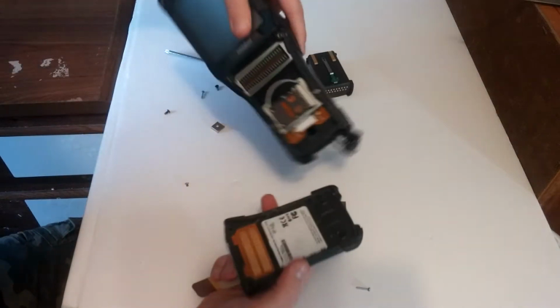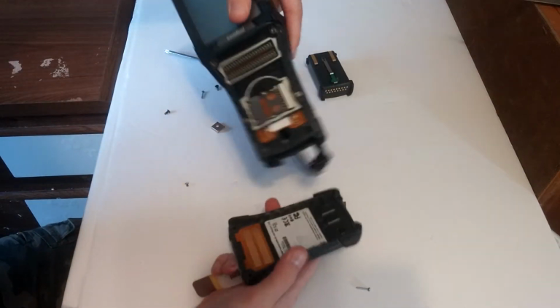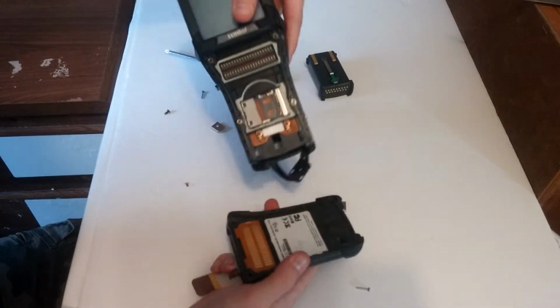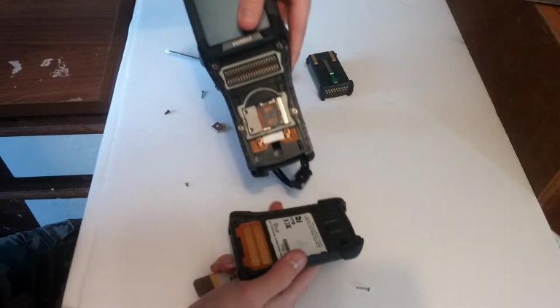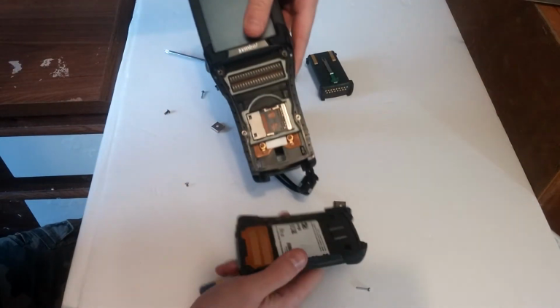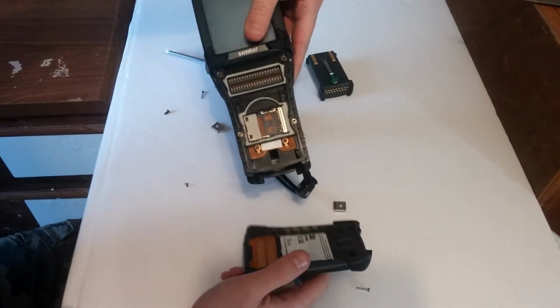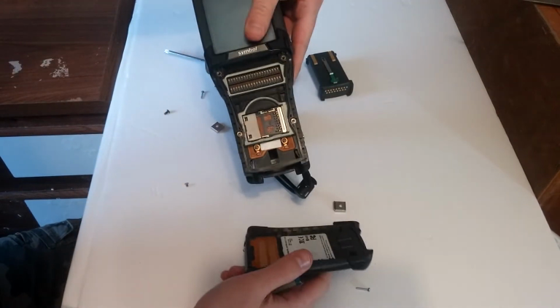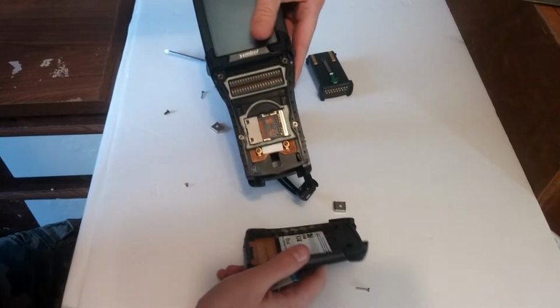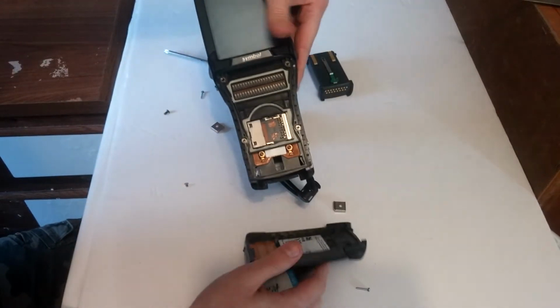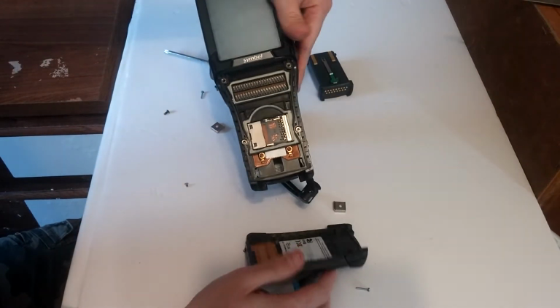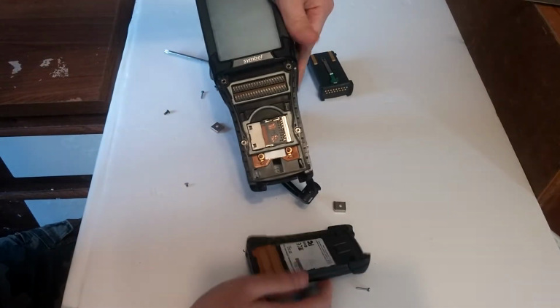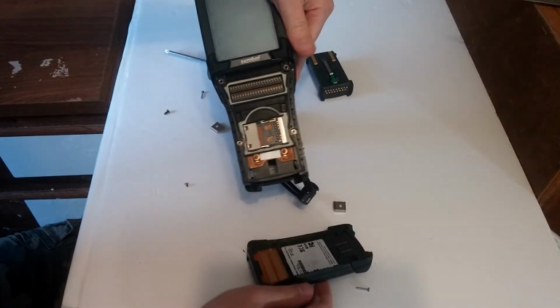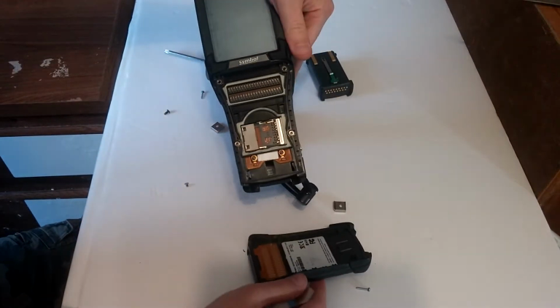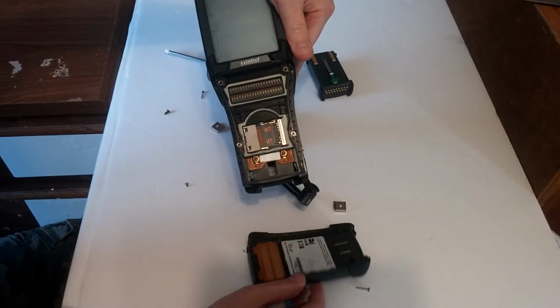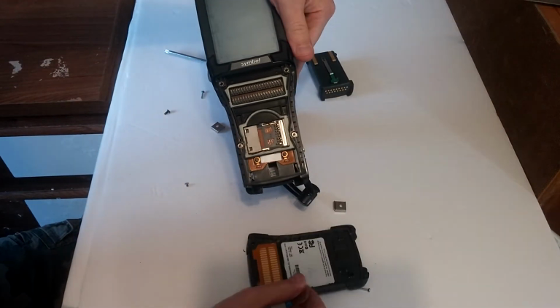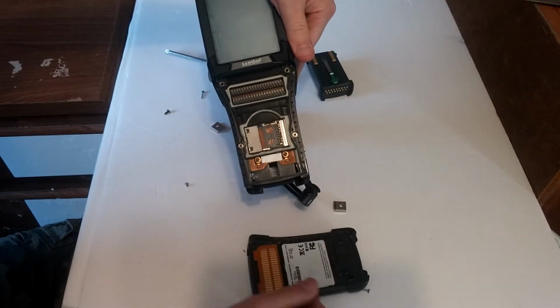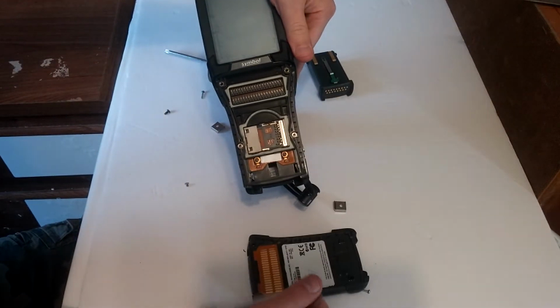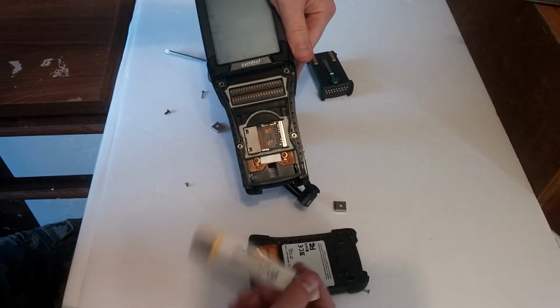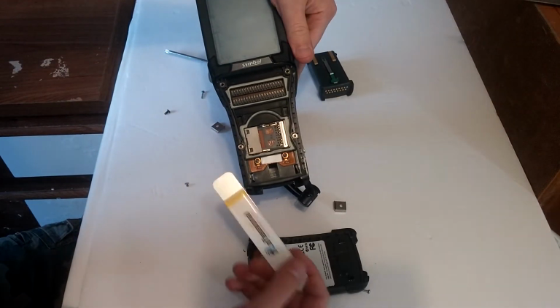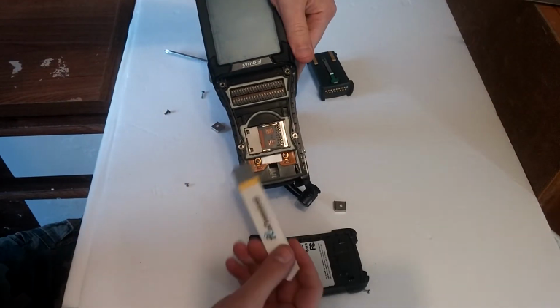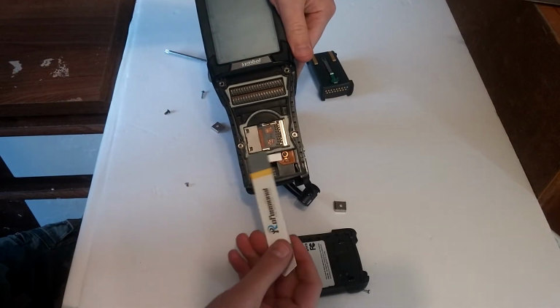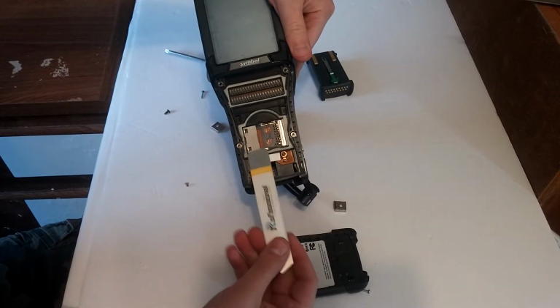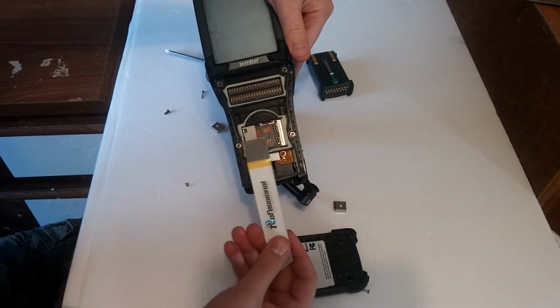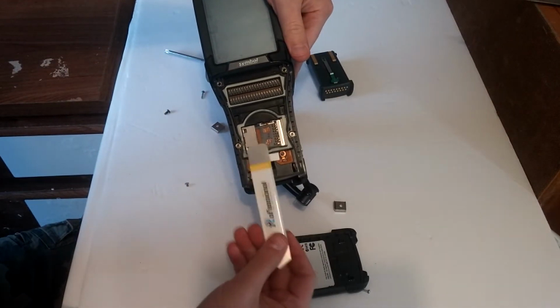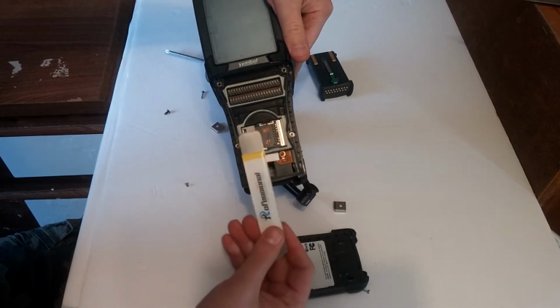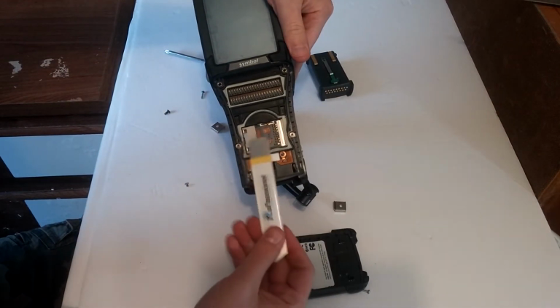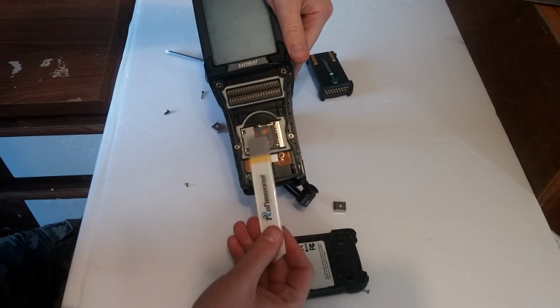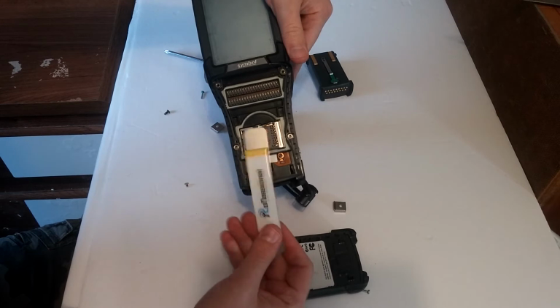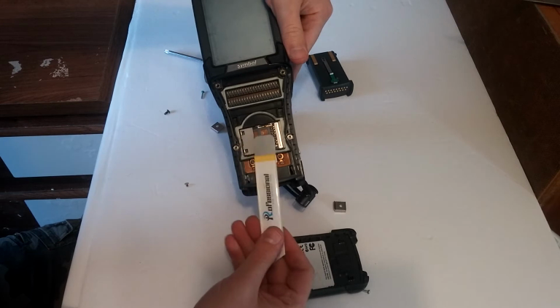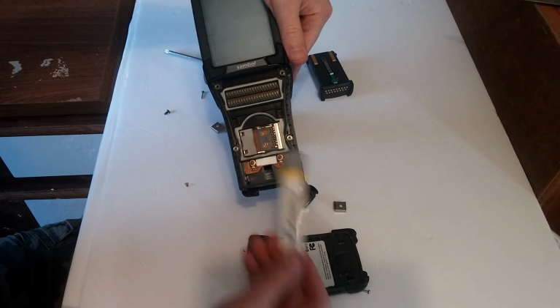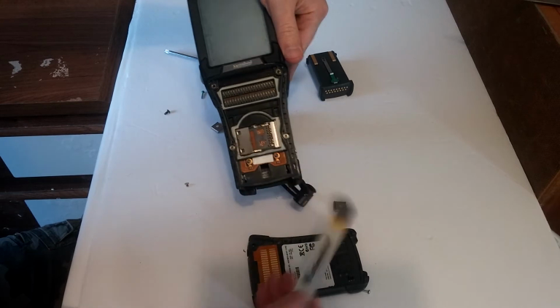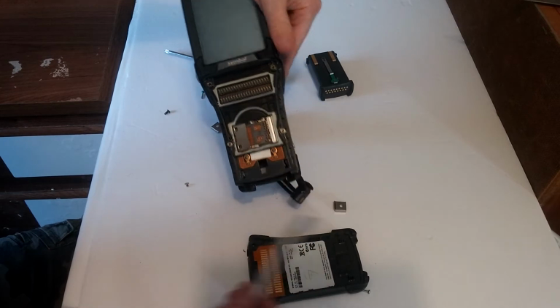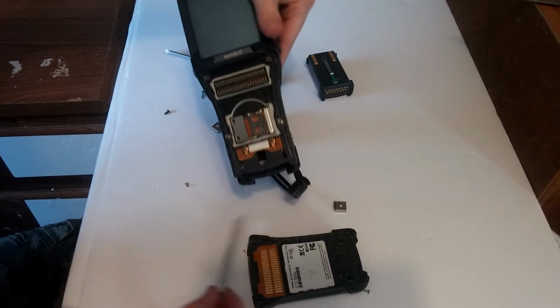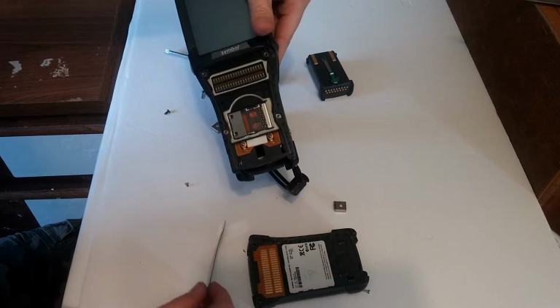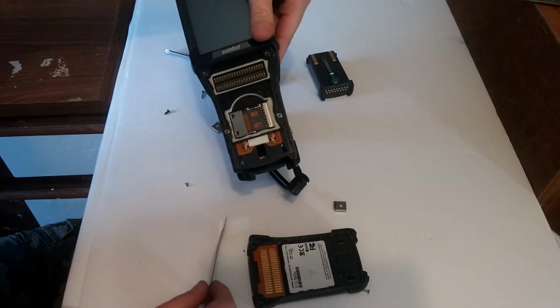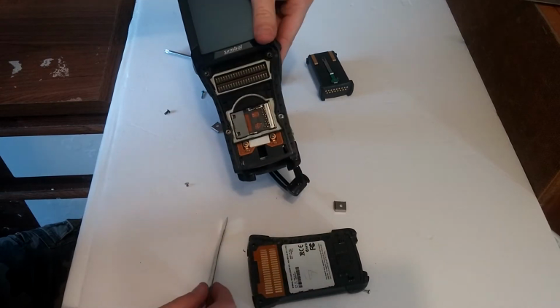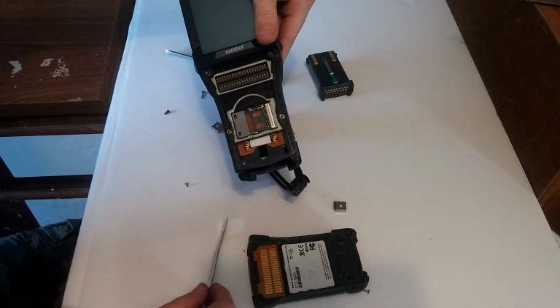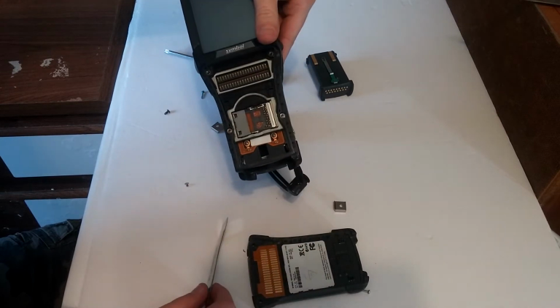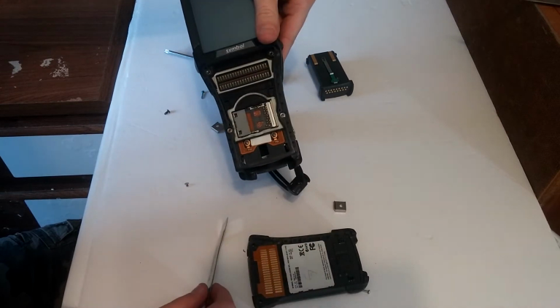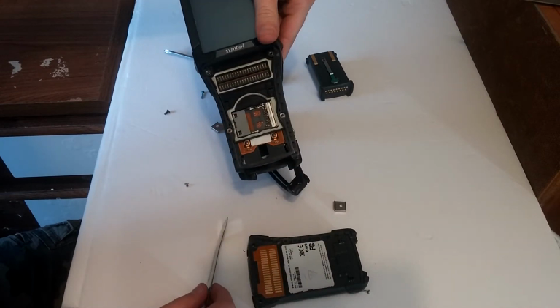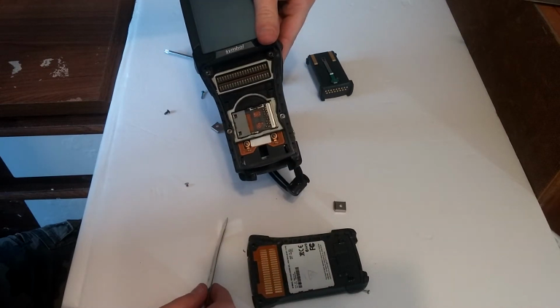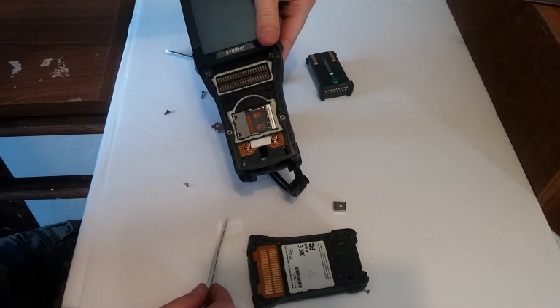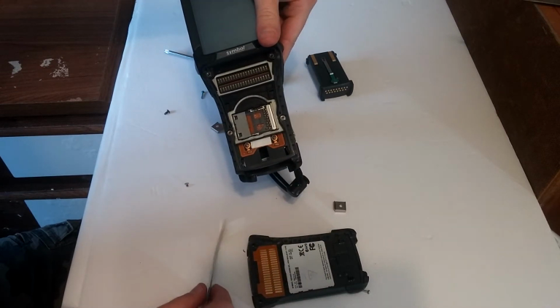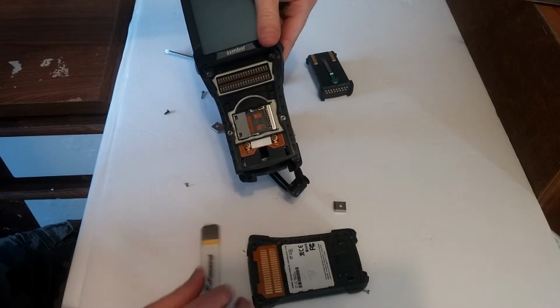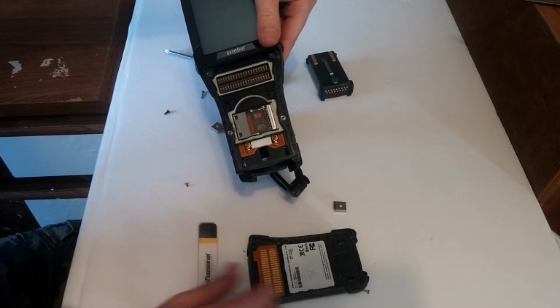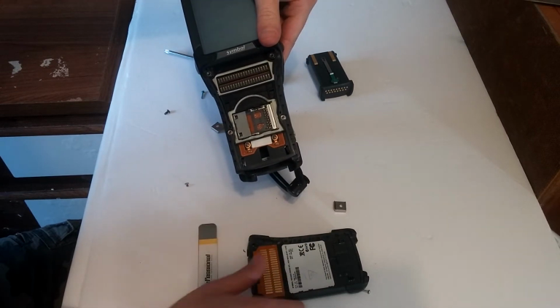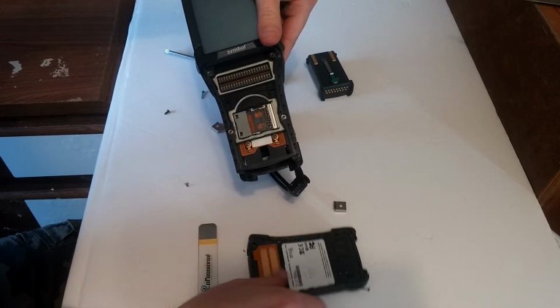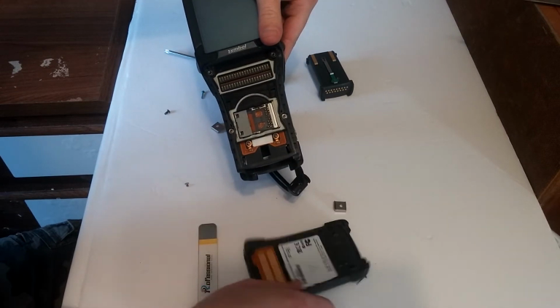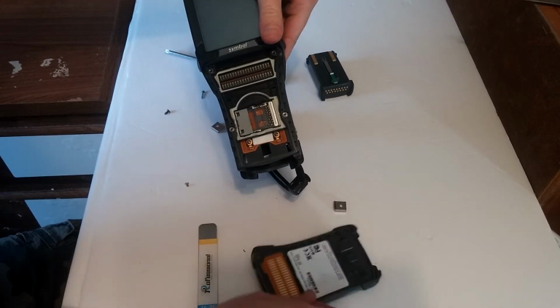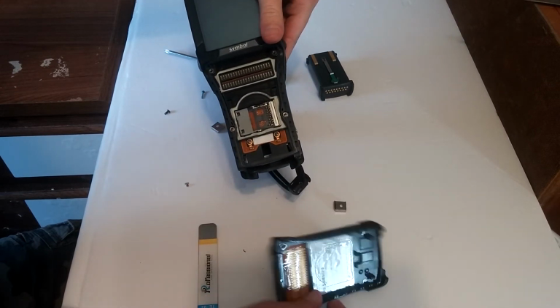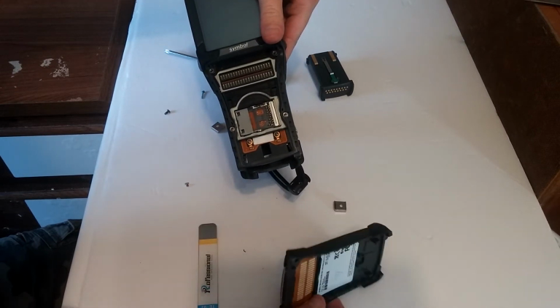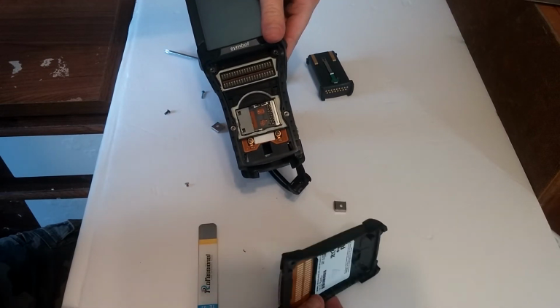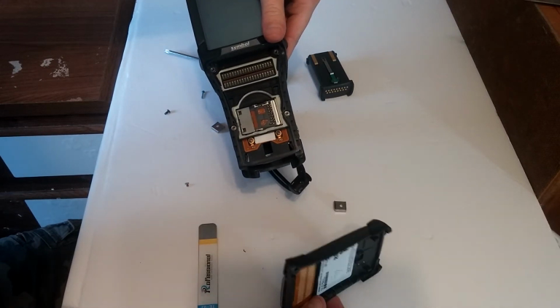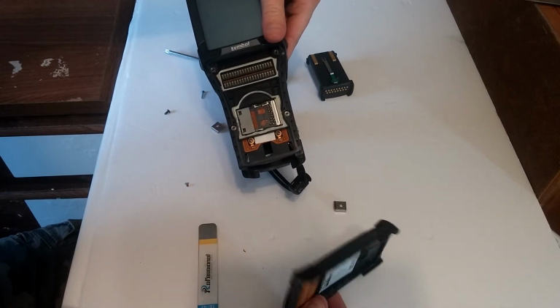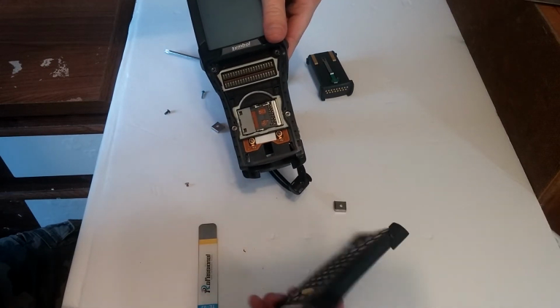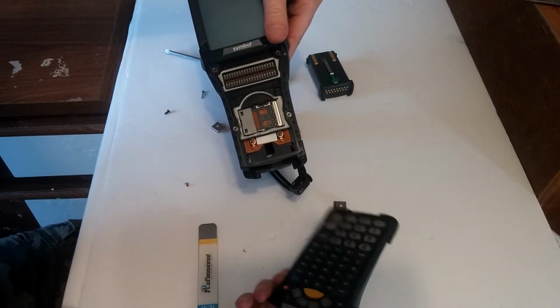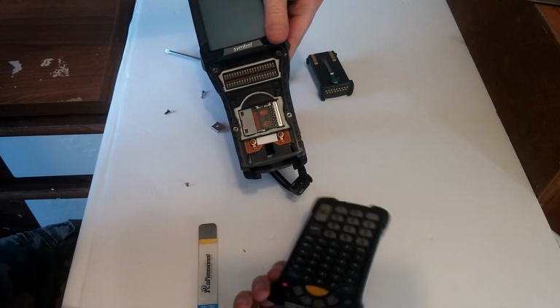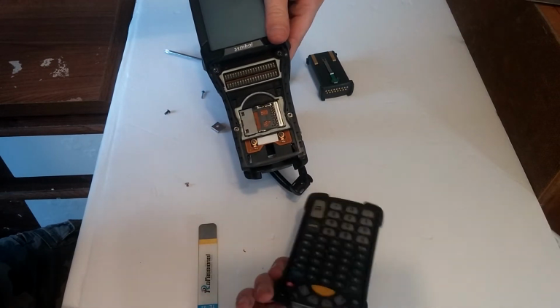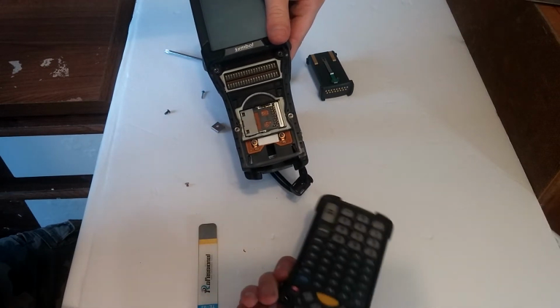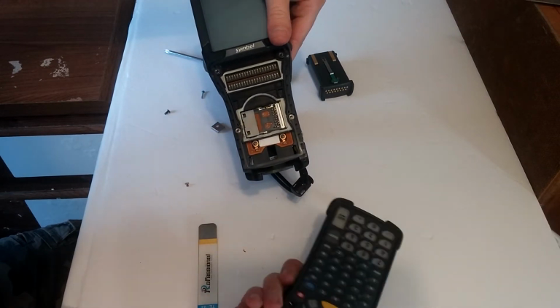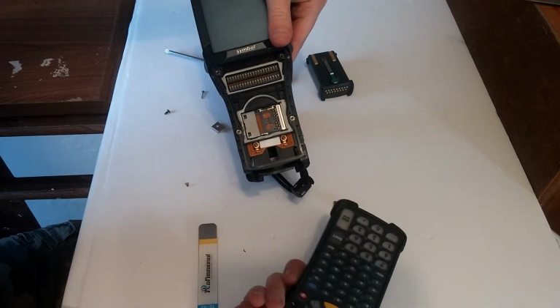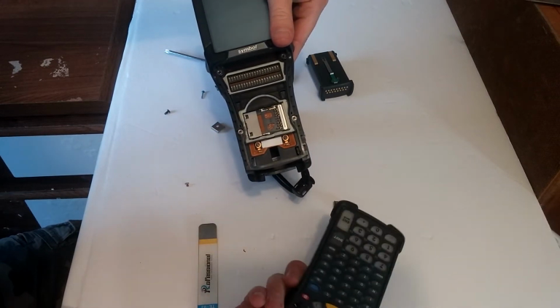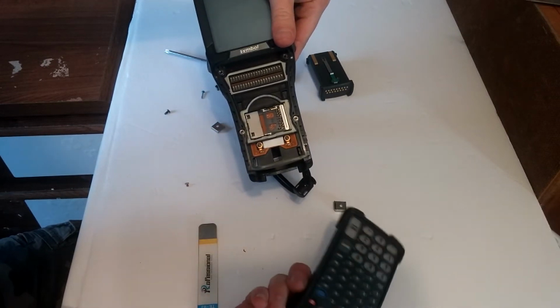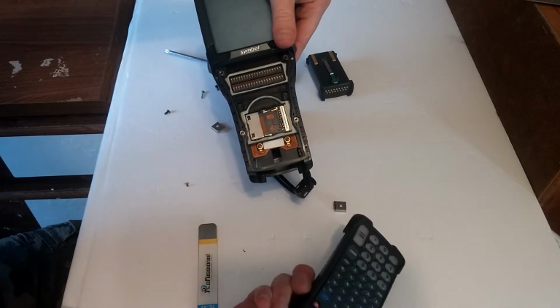Oh wow, there's an SD card in there — wonder how you'd get to it.